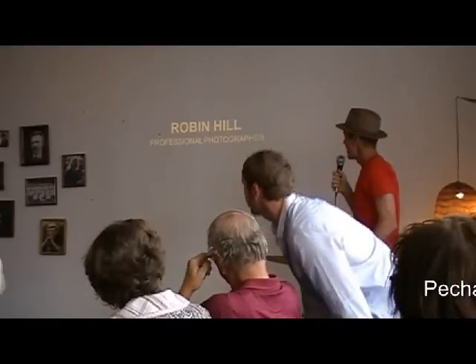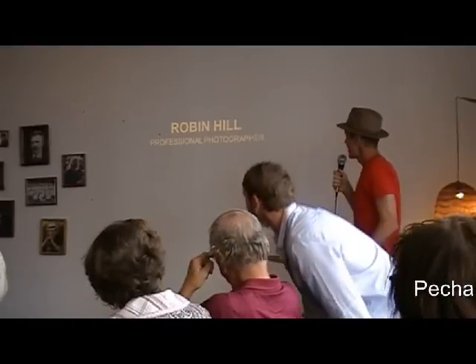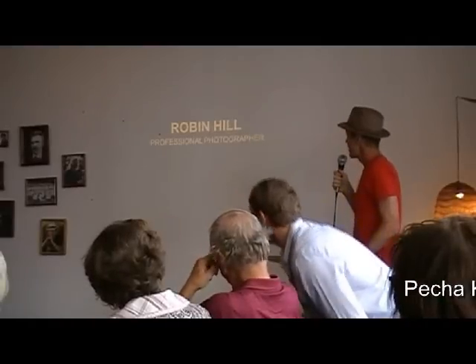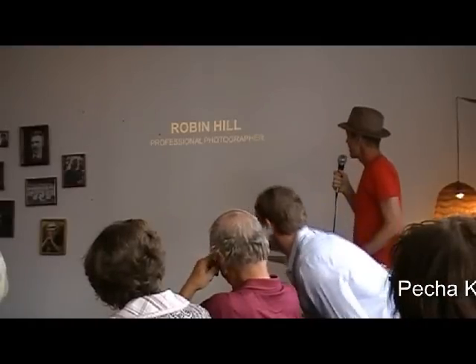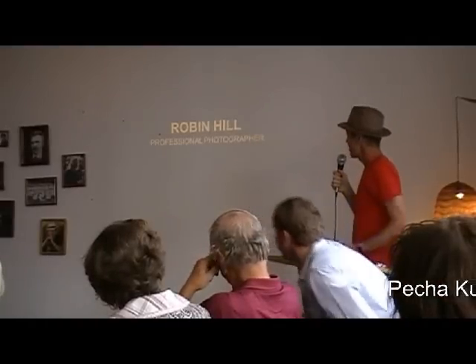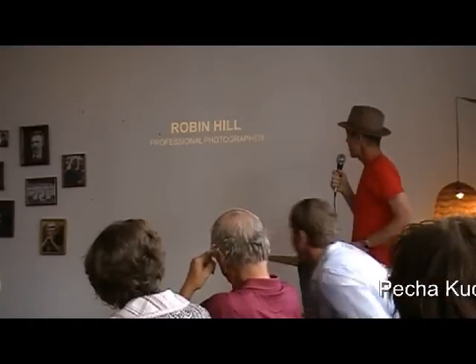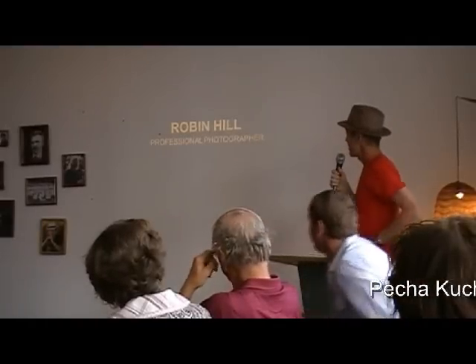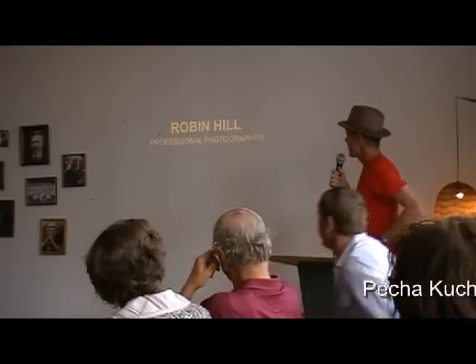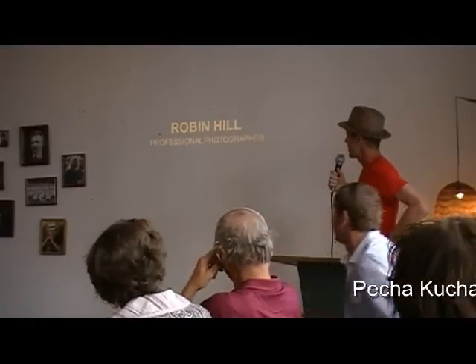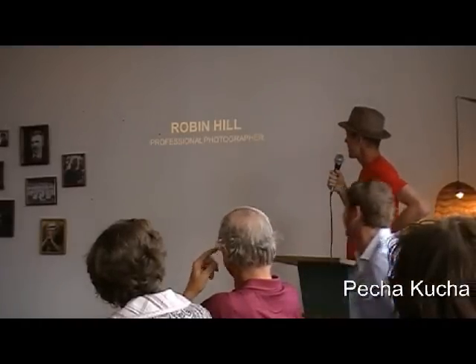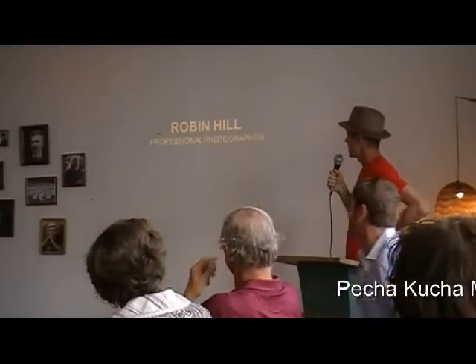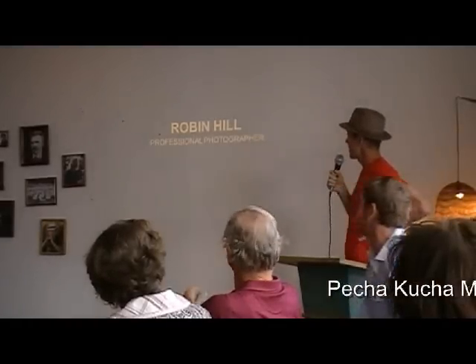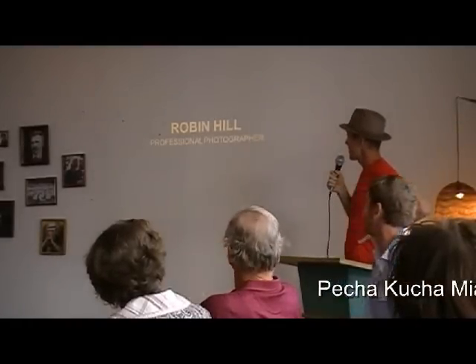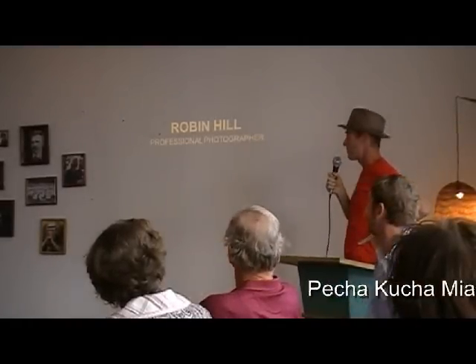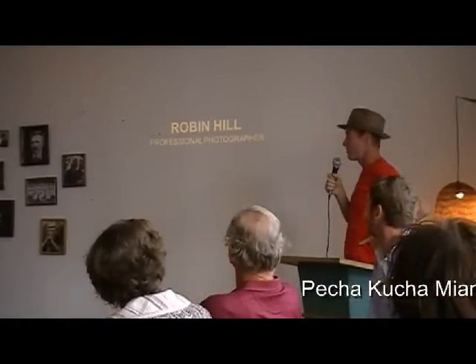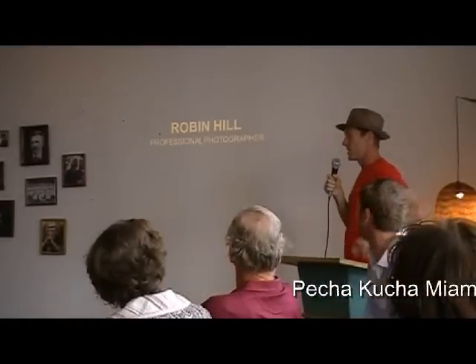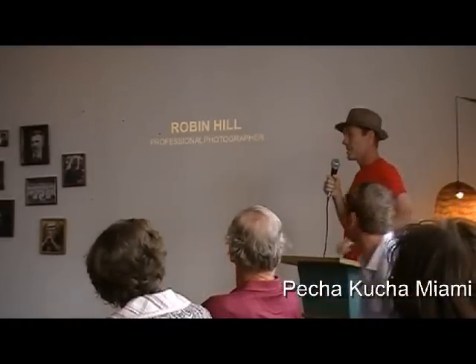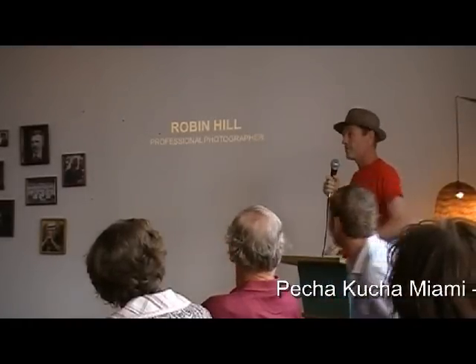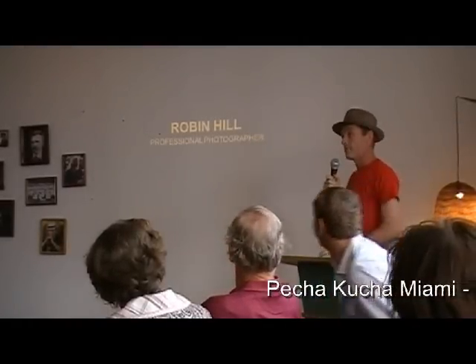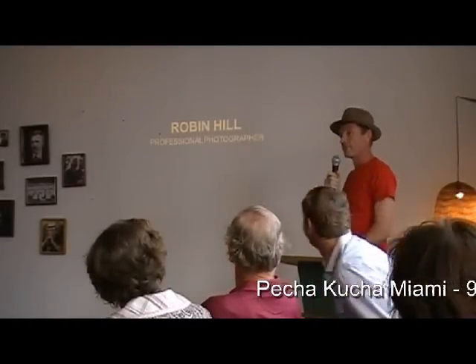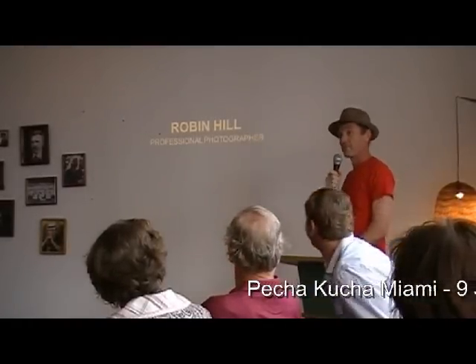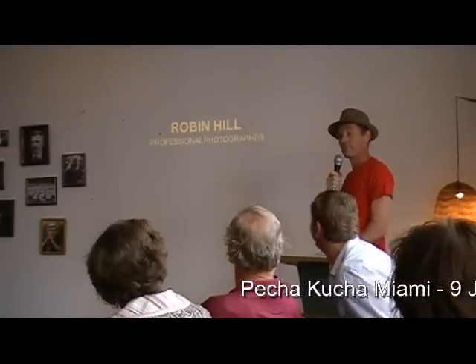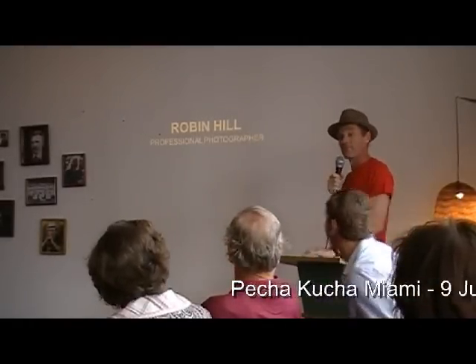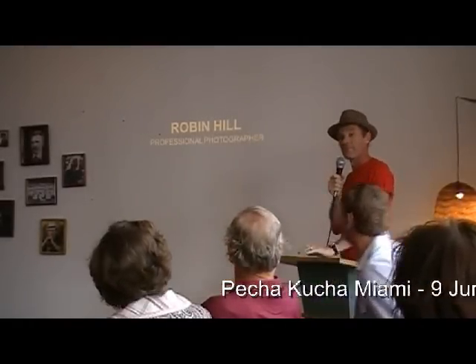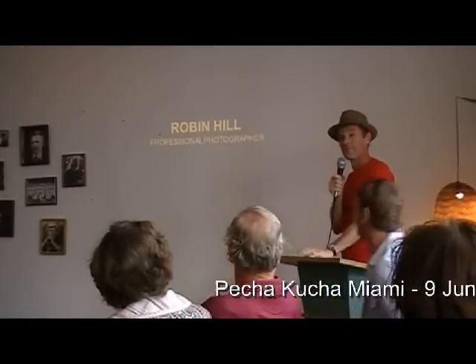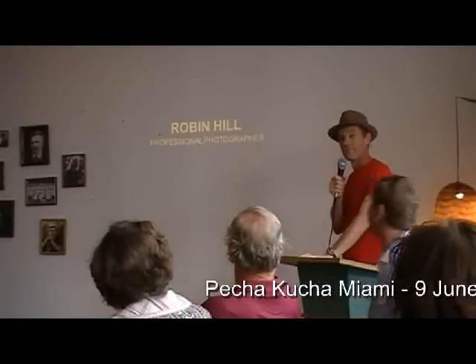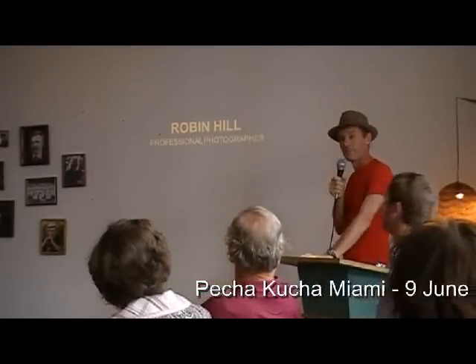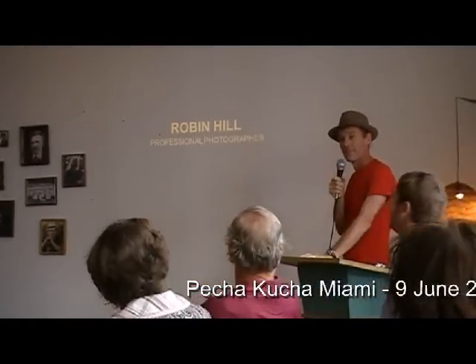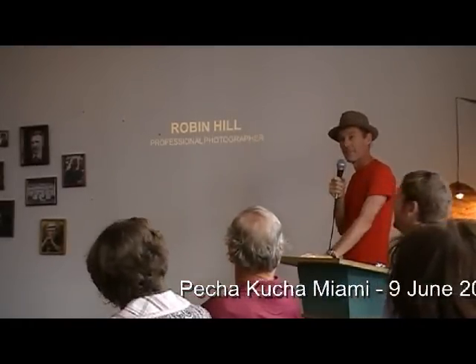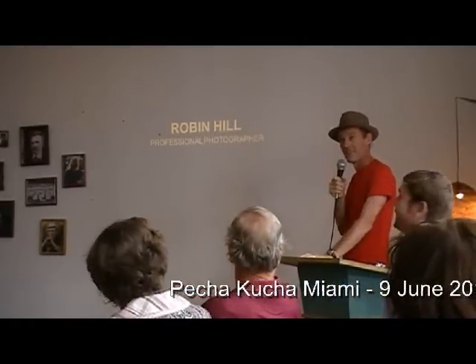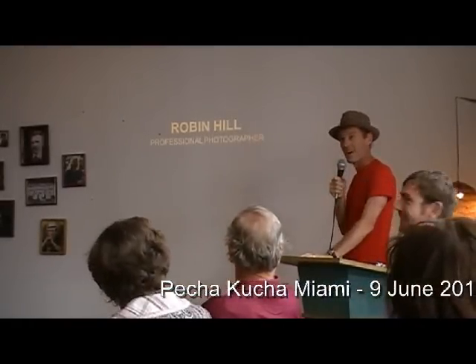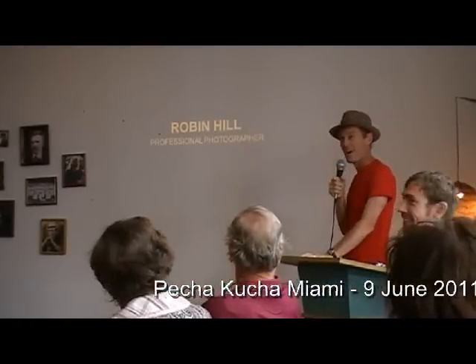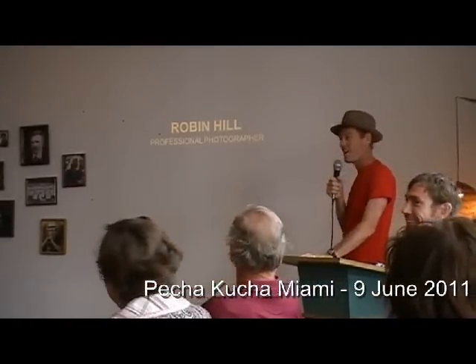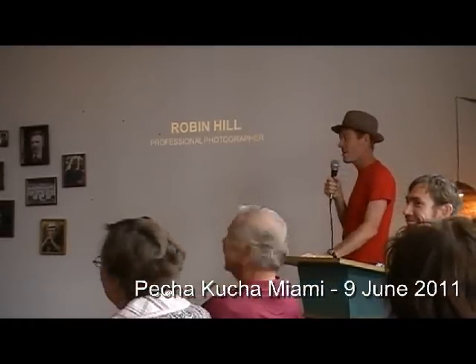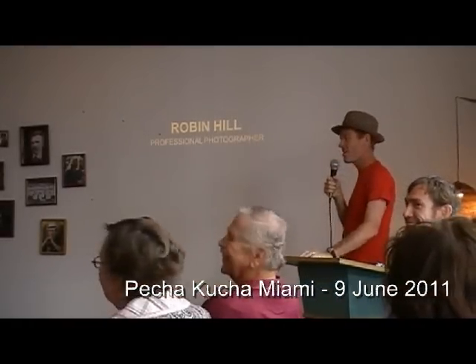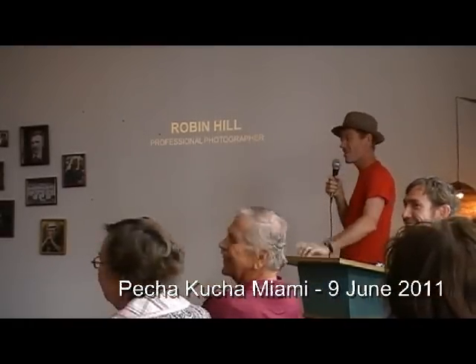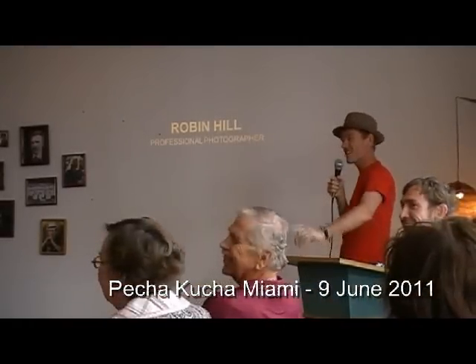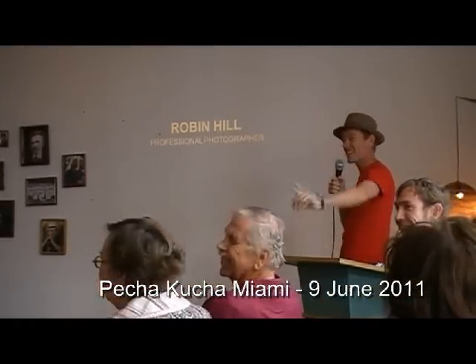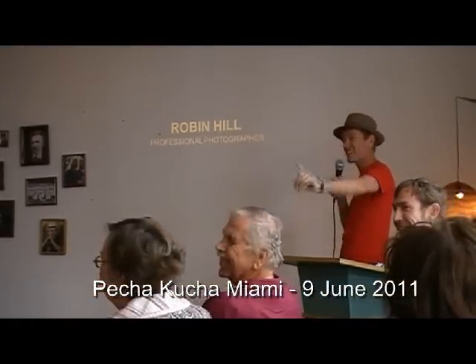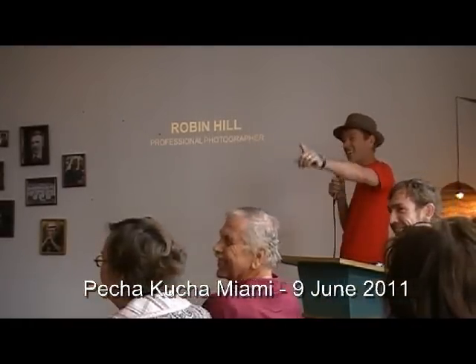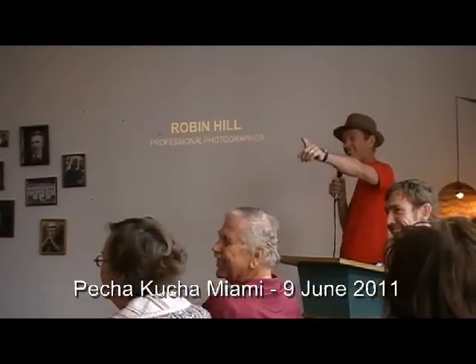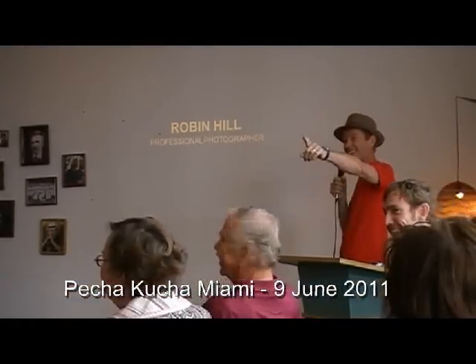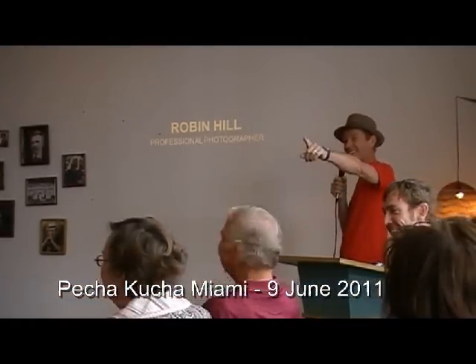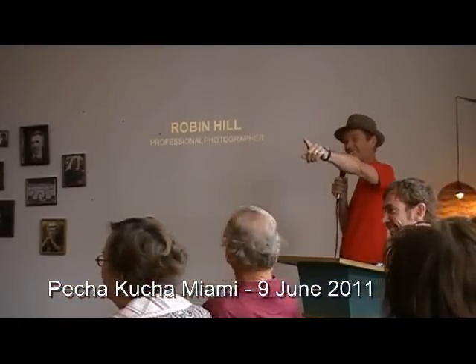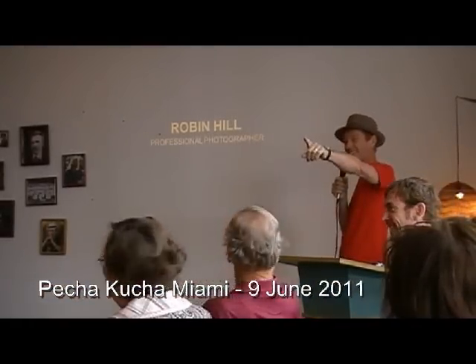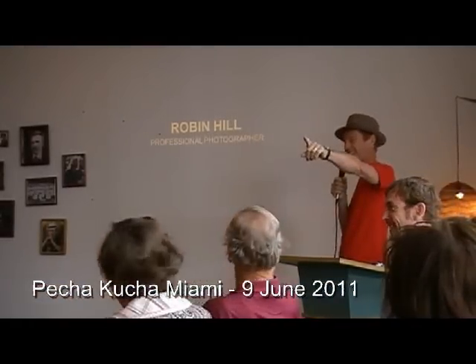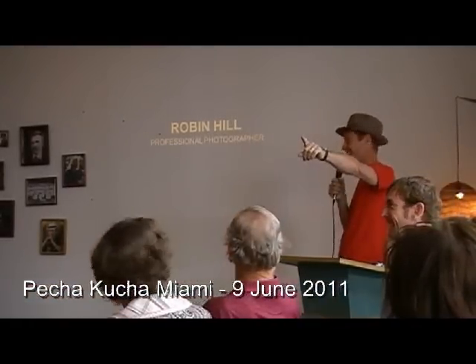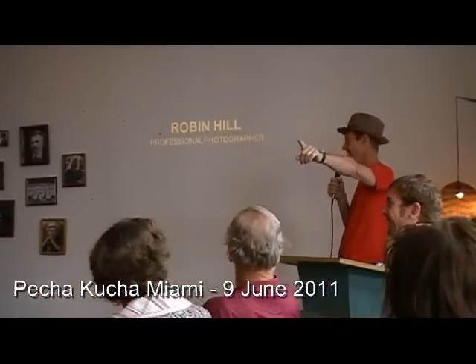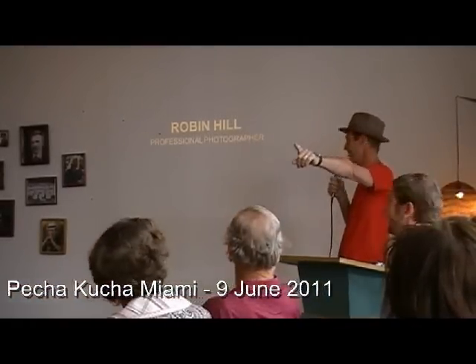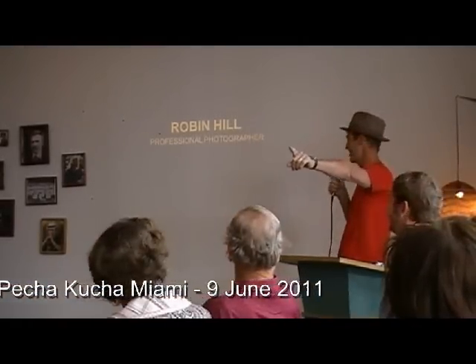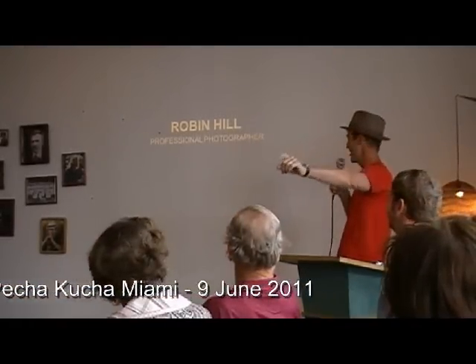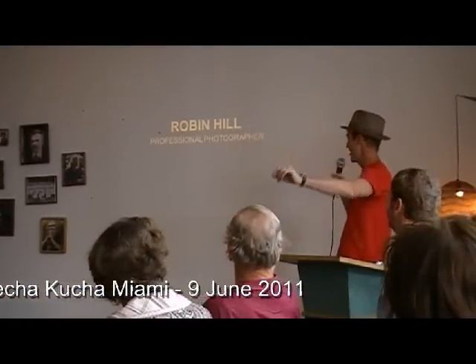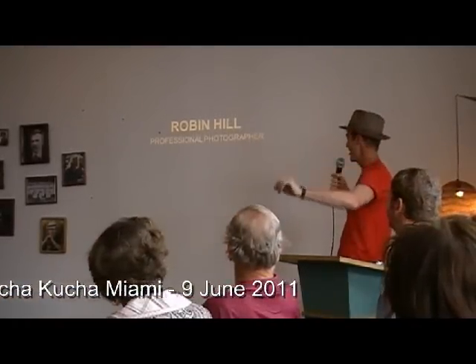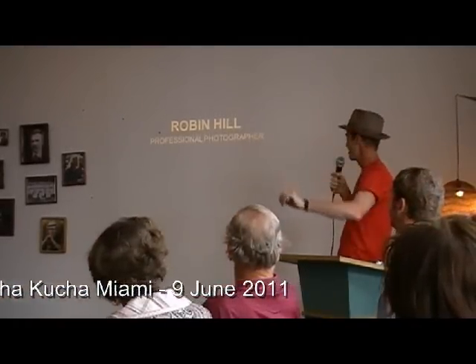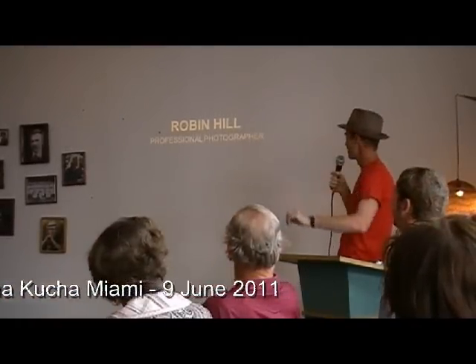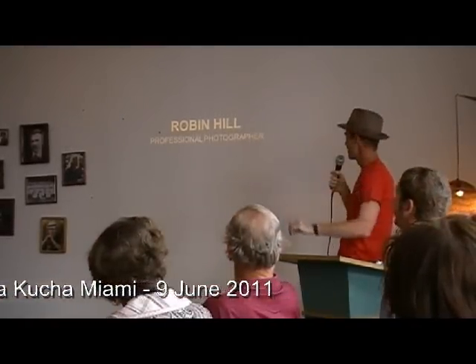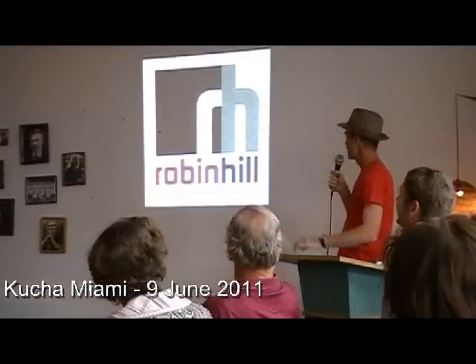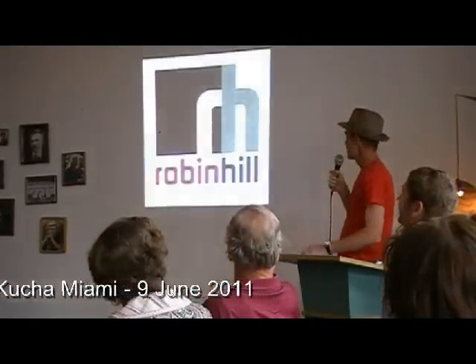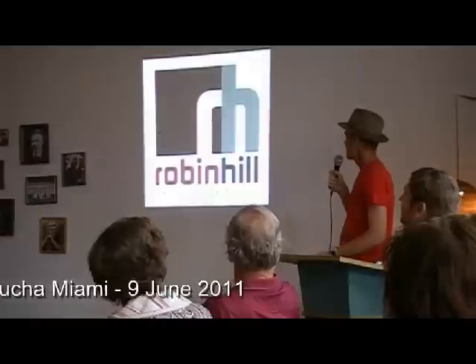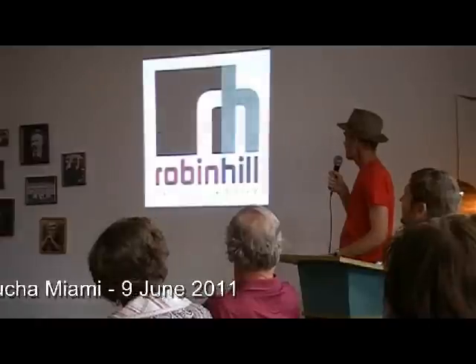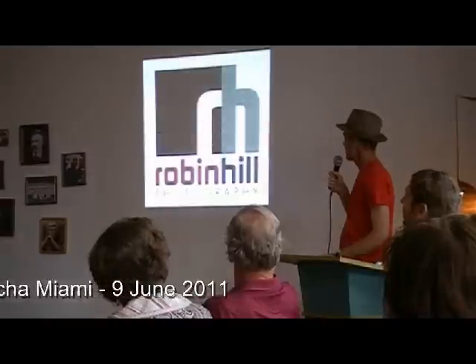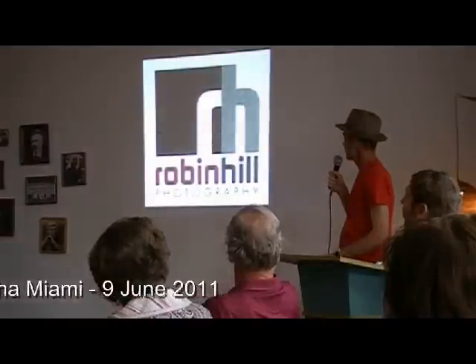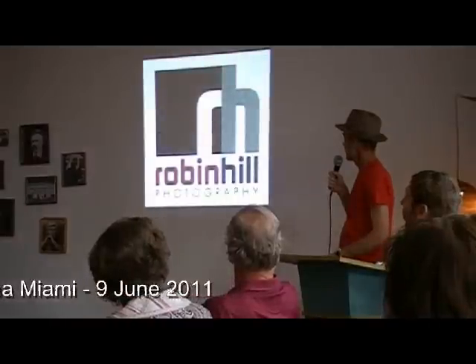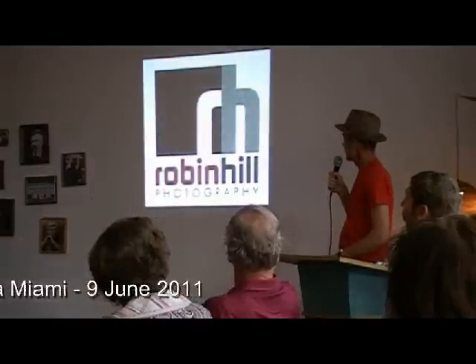Good evening. Can everybody hear me? You can totally hear me. I love it. Good evening.